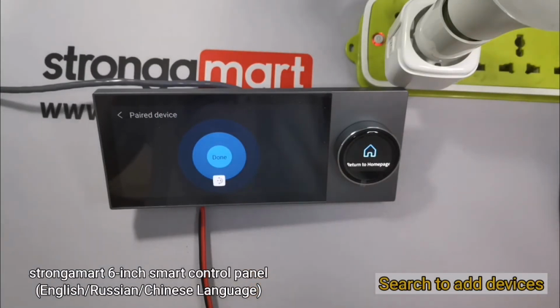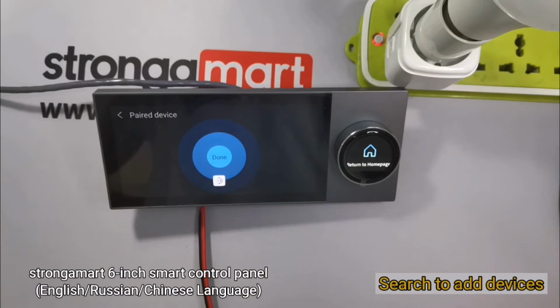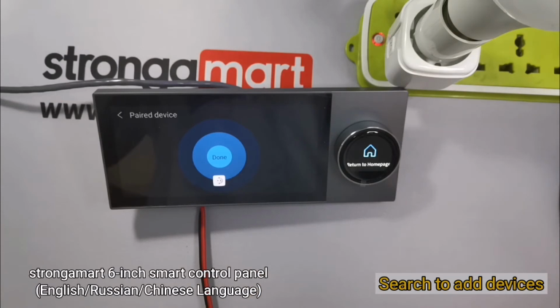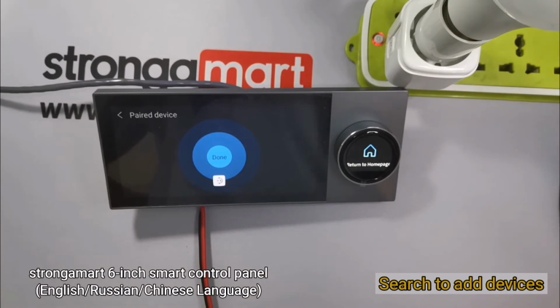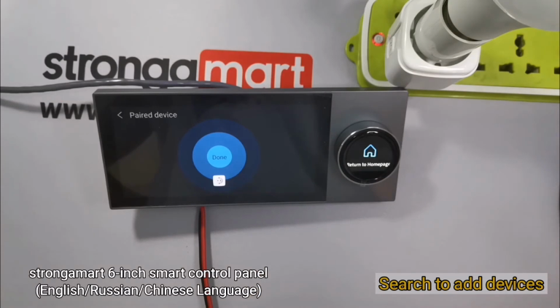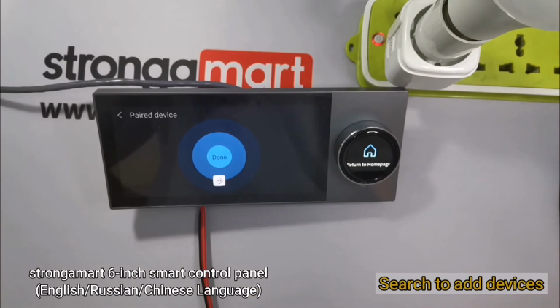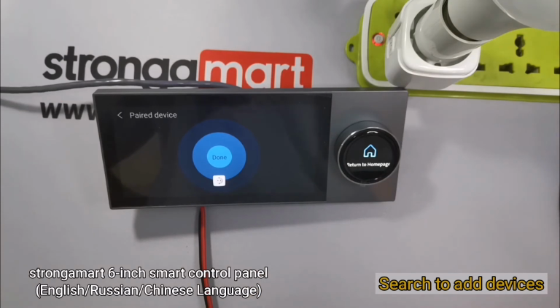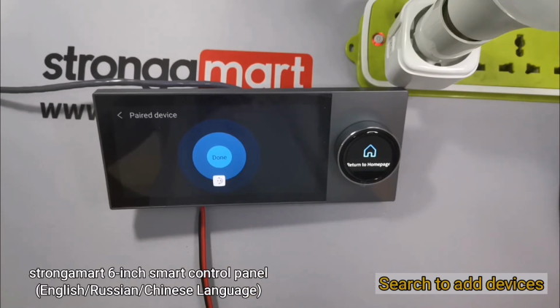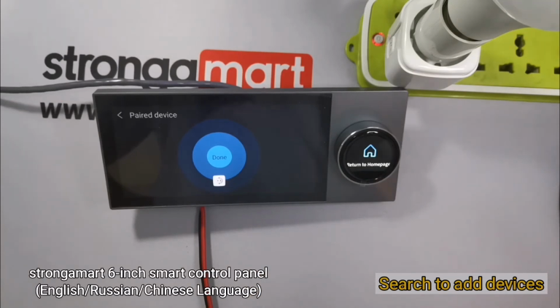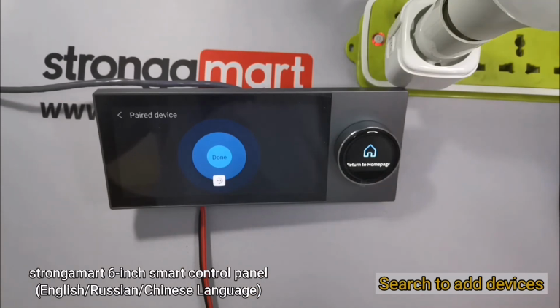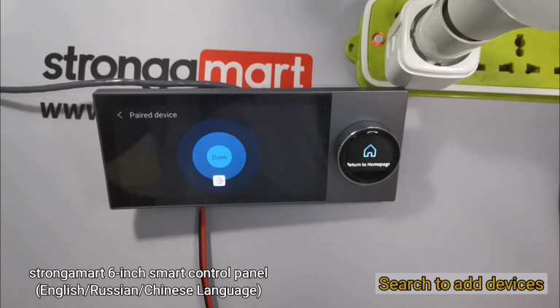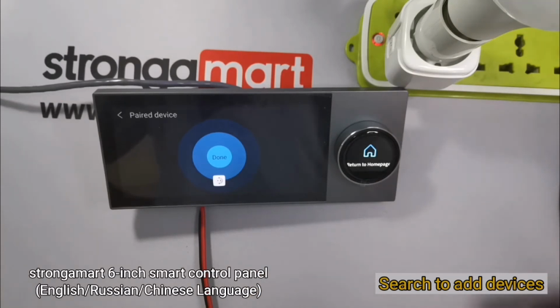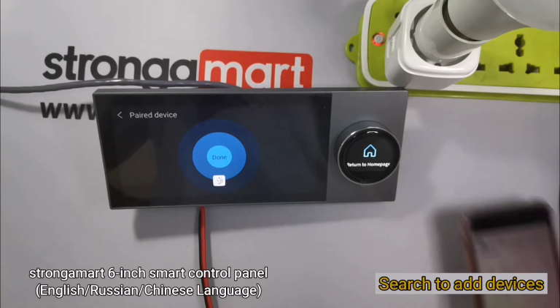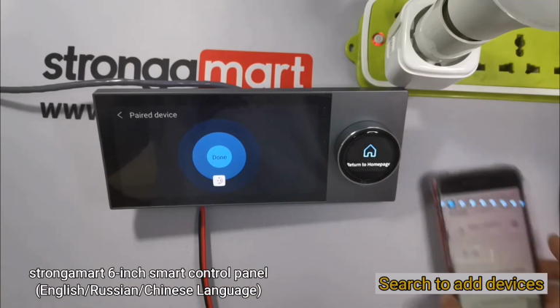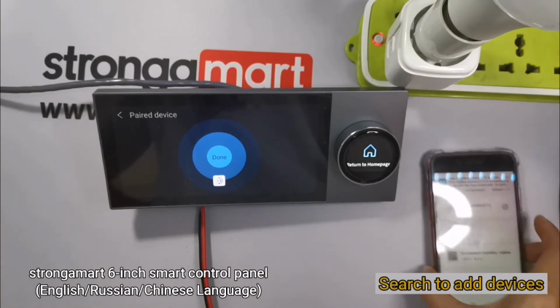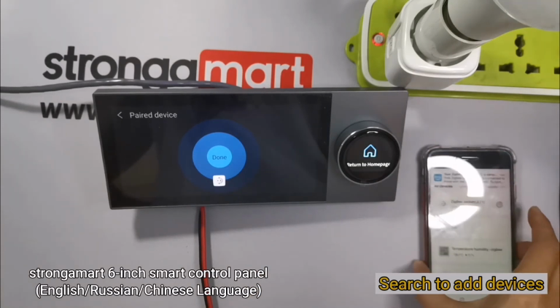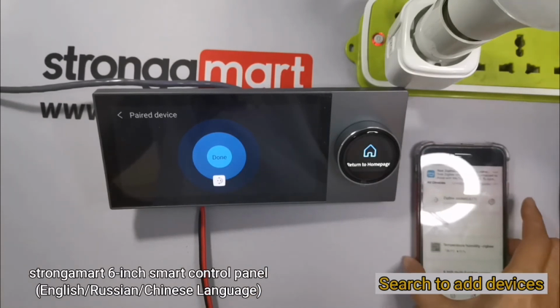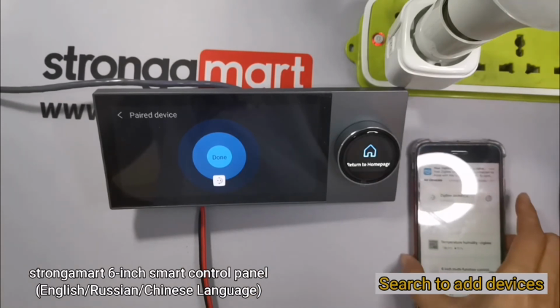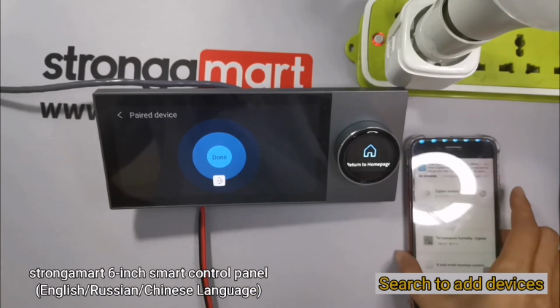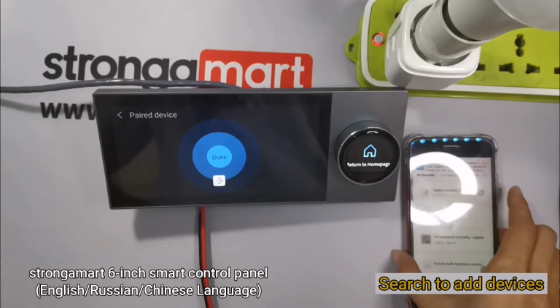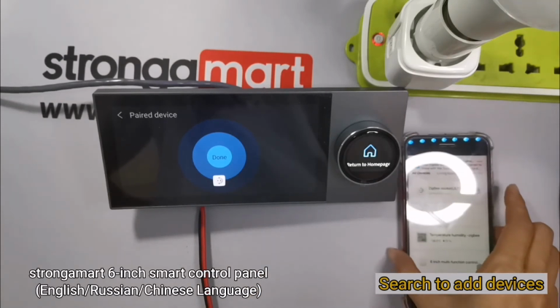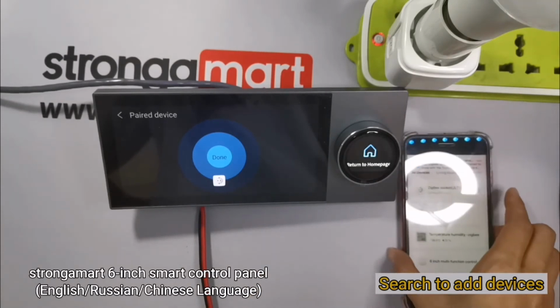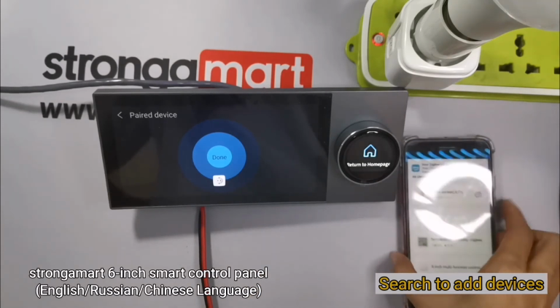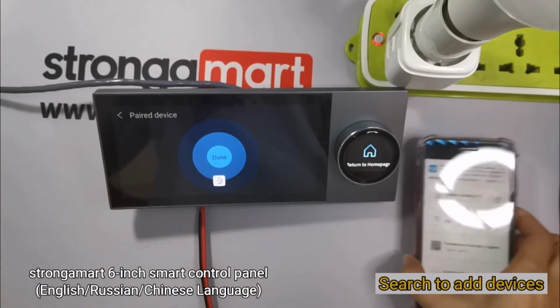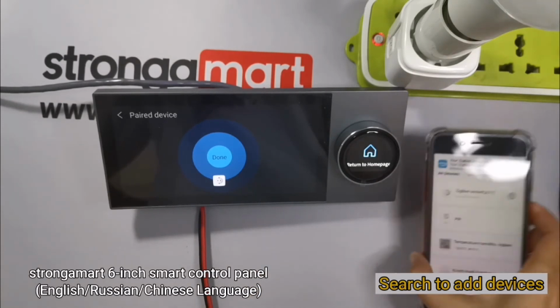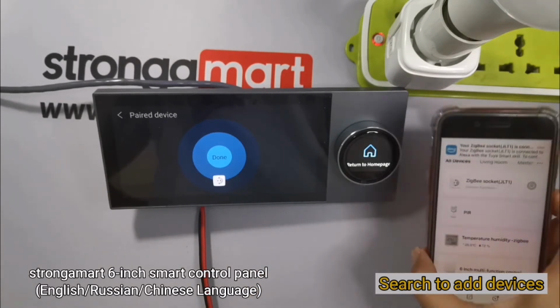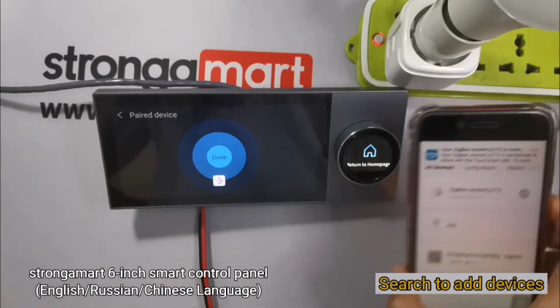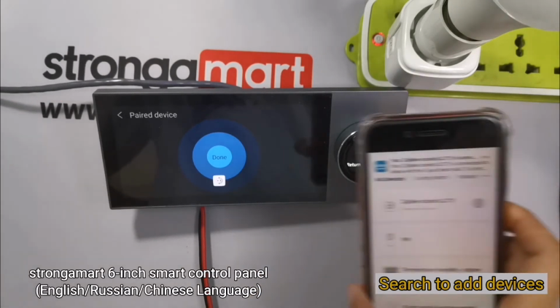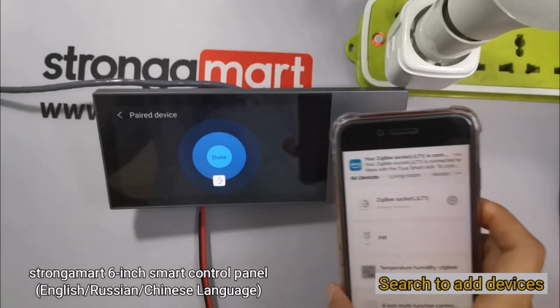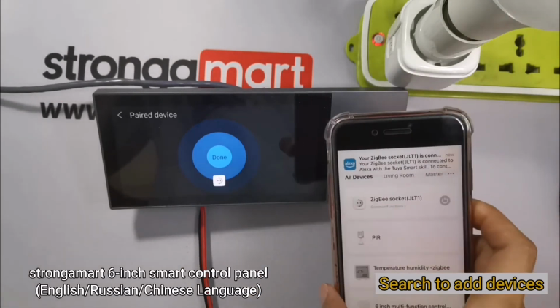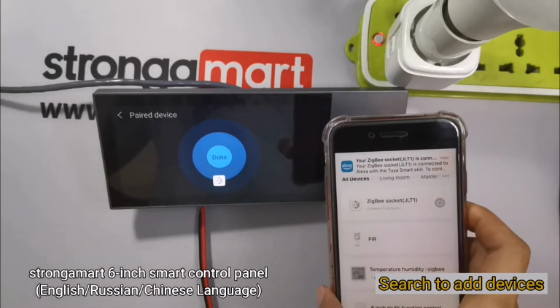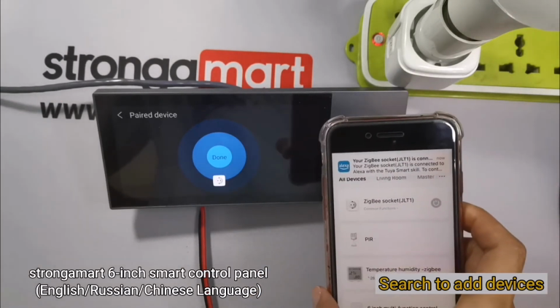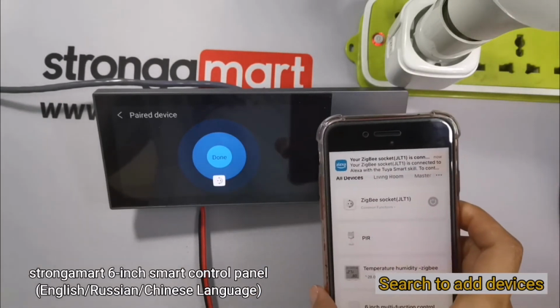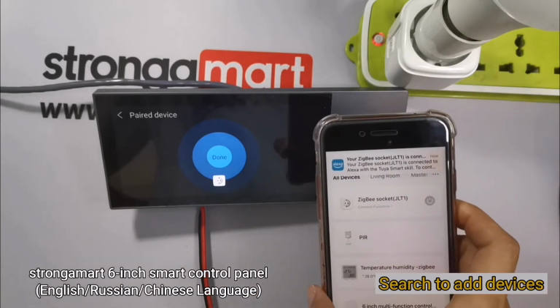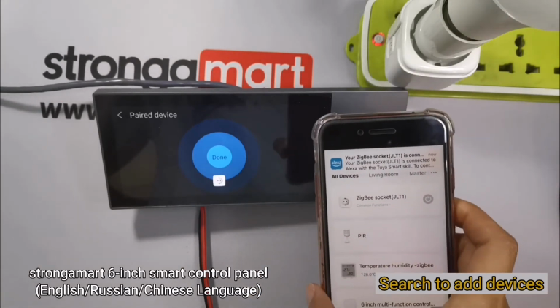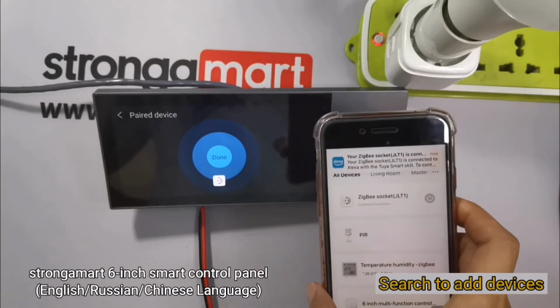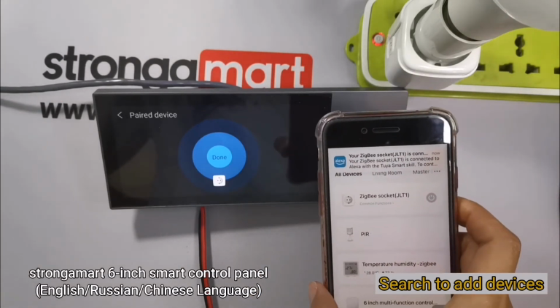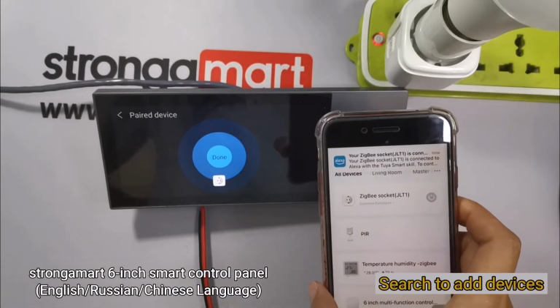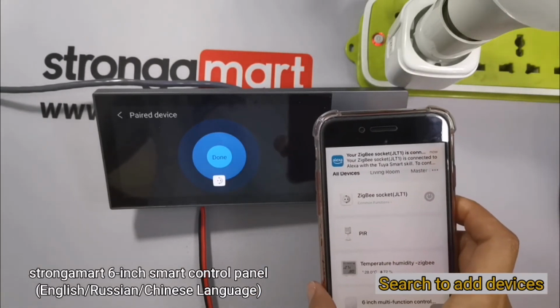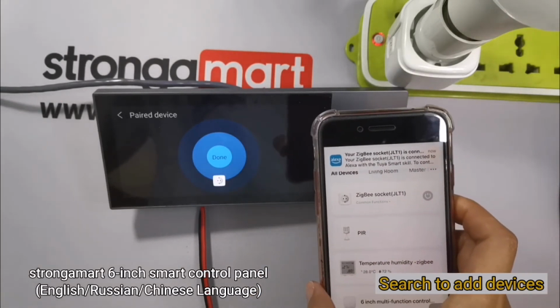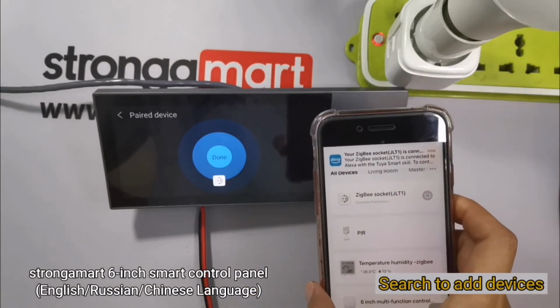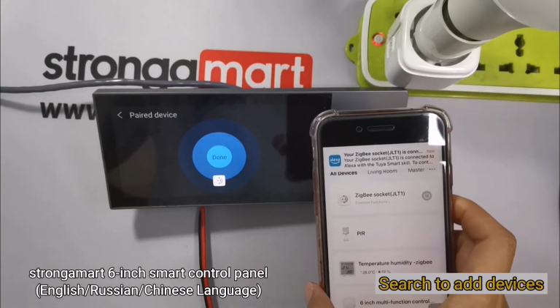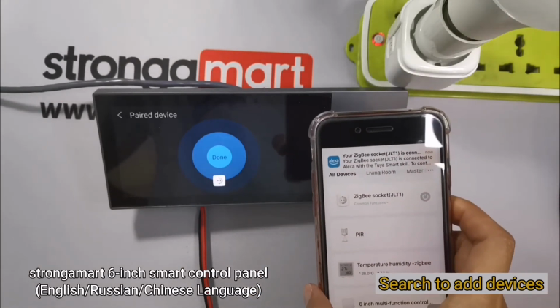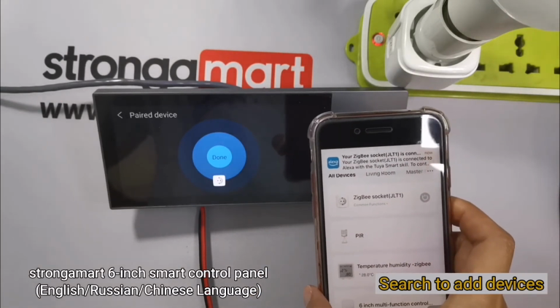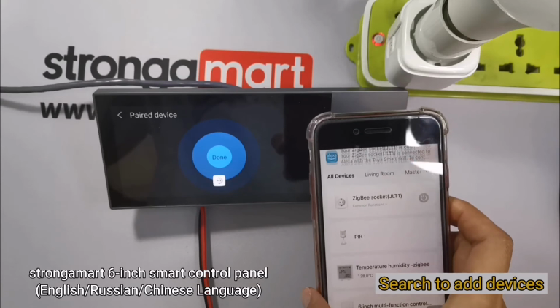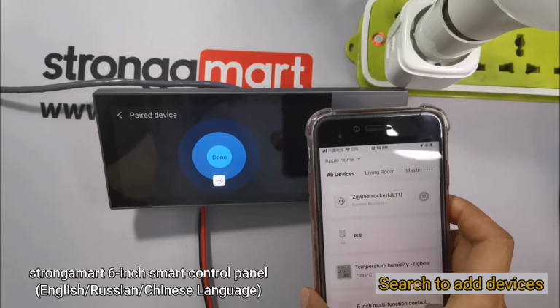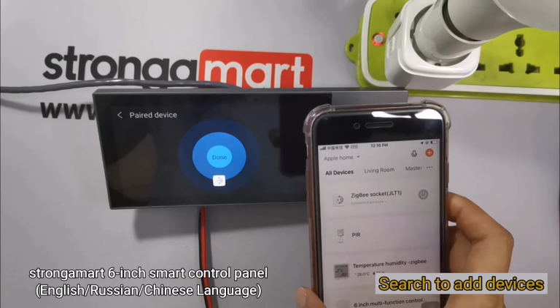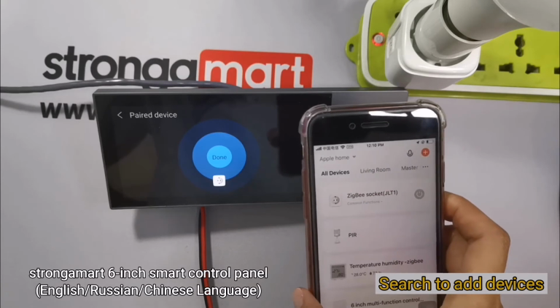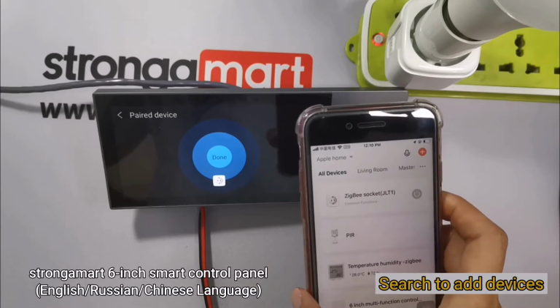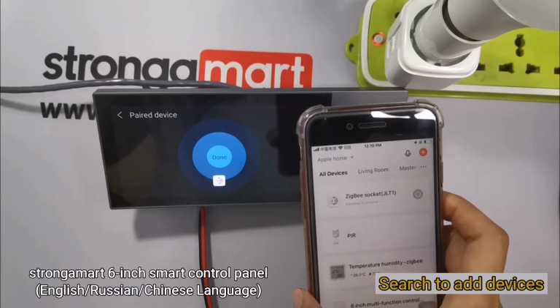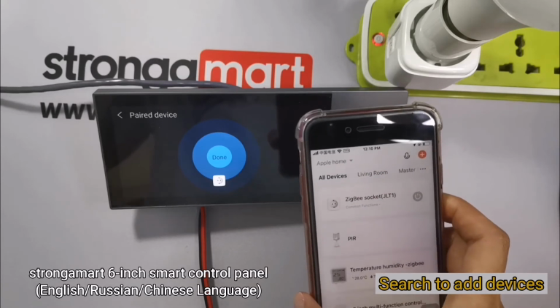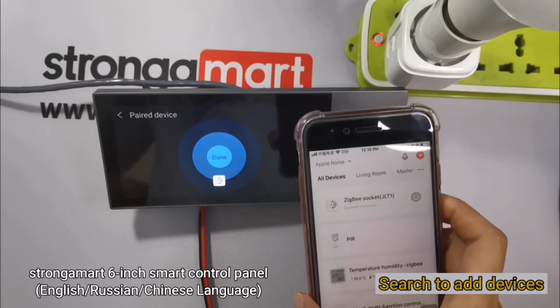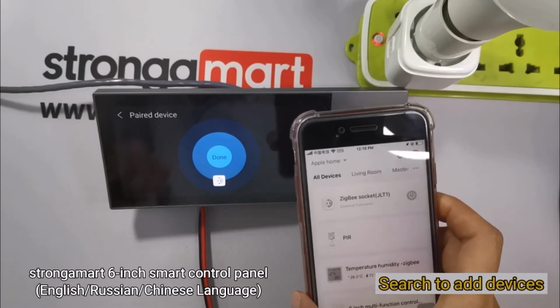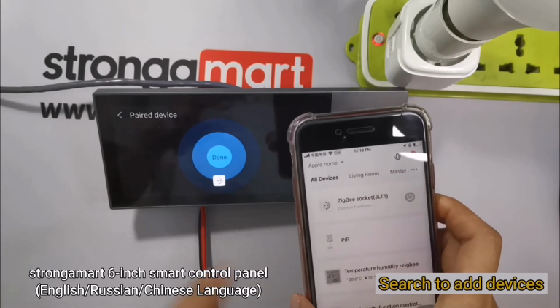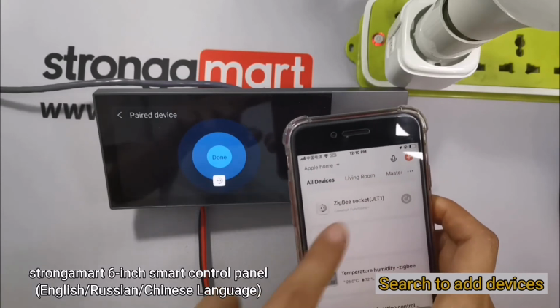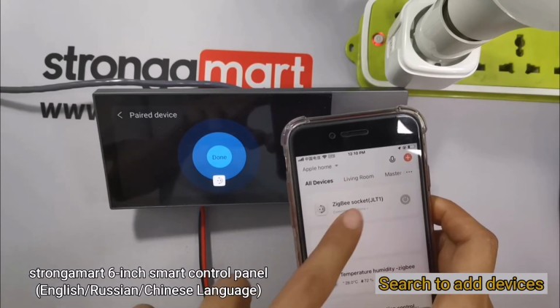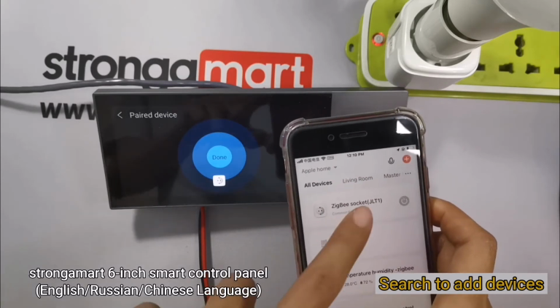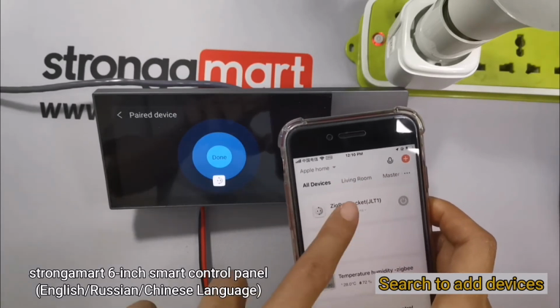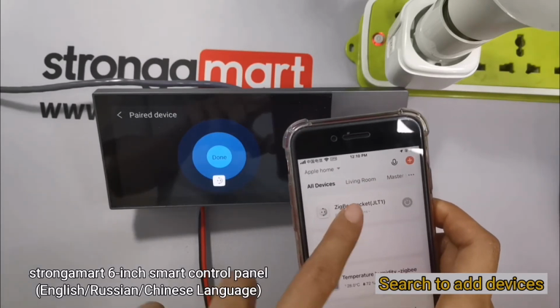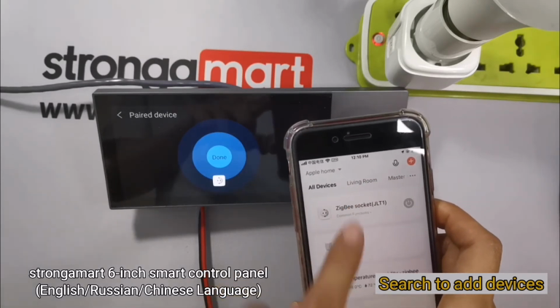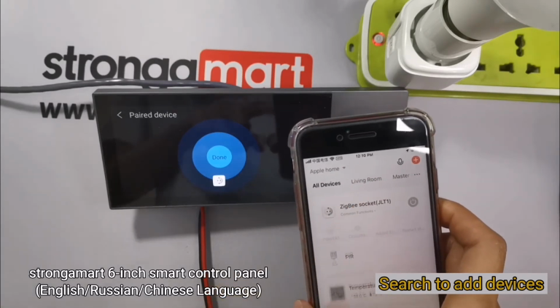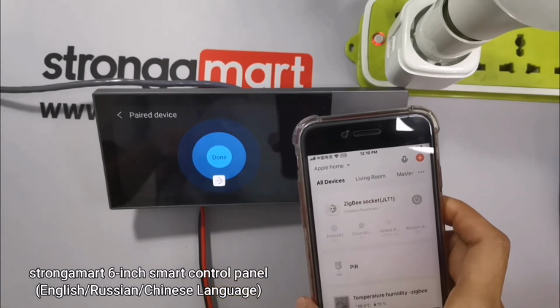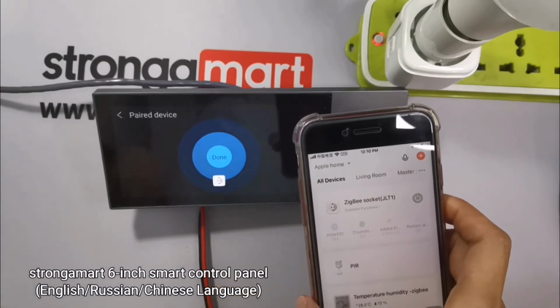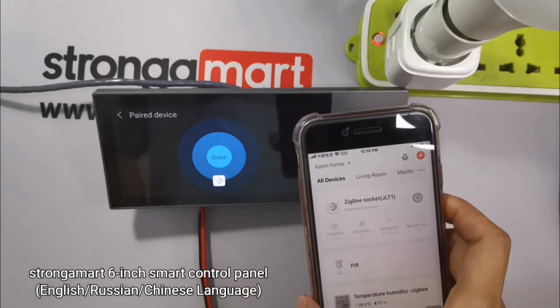I found Zigbee Socket JLT1 from the 2S SmartSkill, and you can control it by saying: turn on Zigbee Socket JLT1.